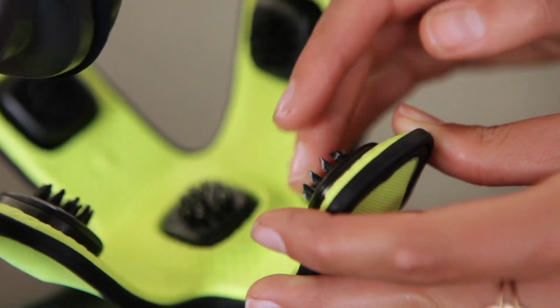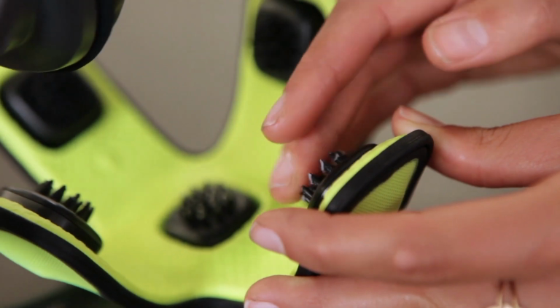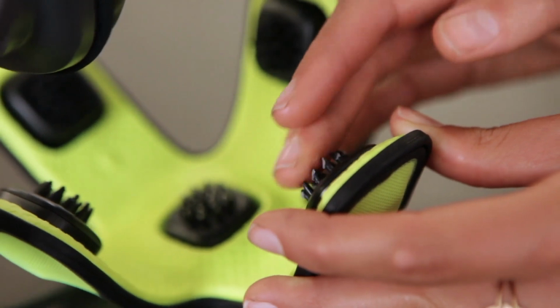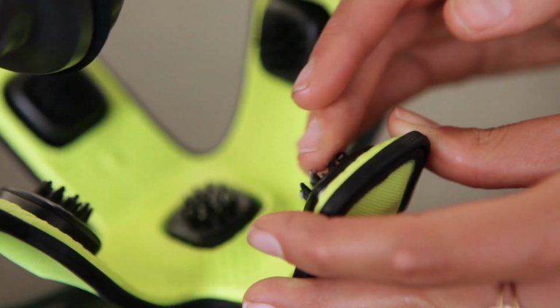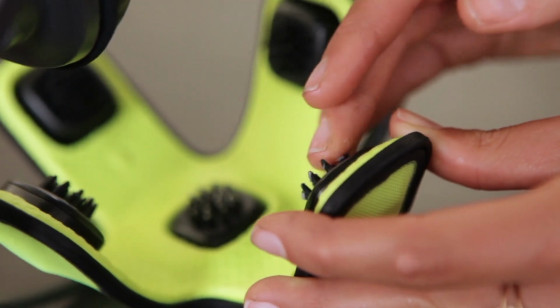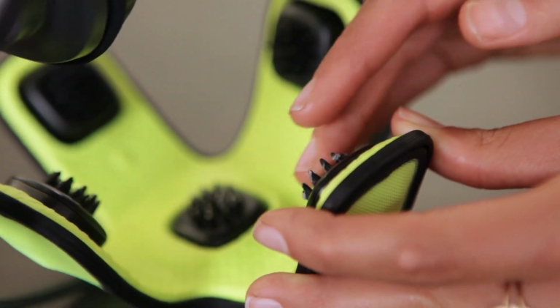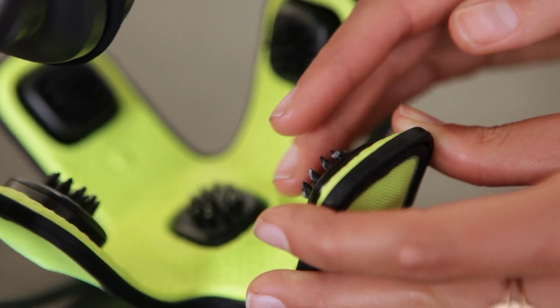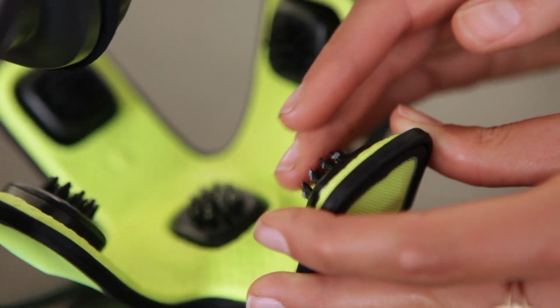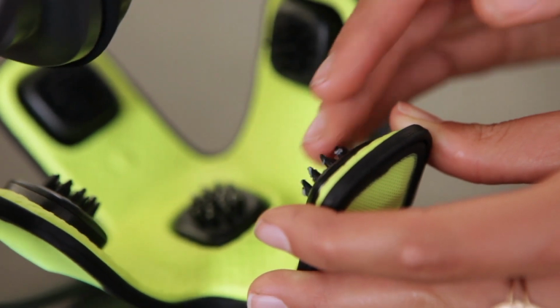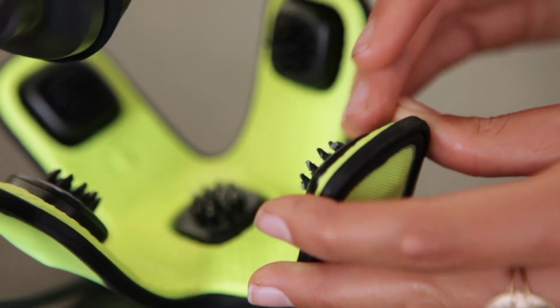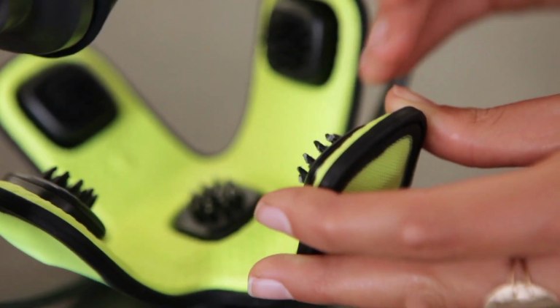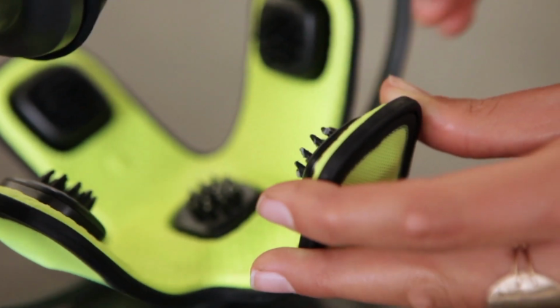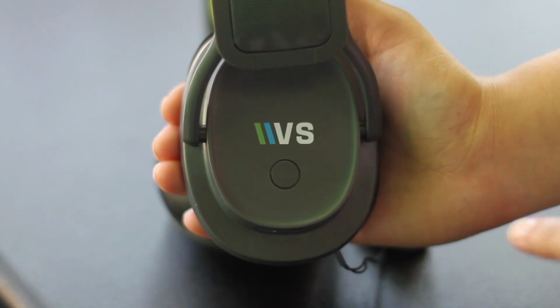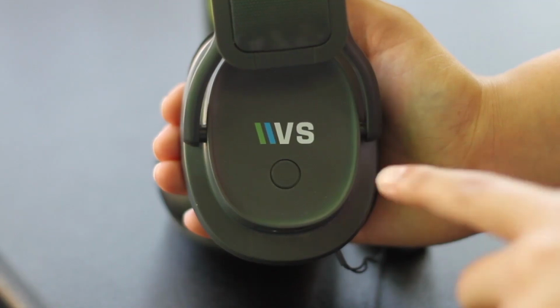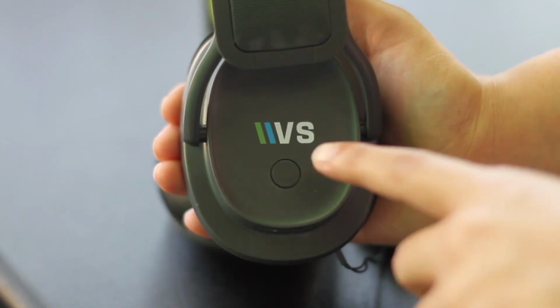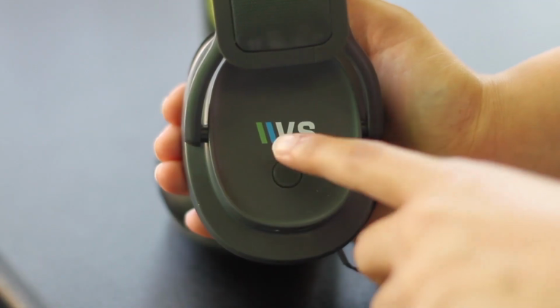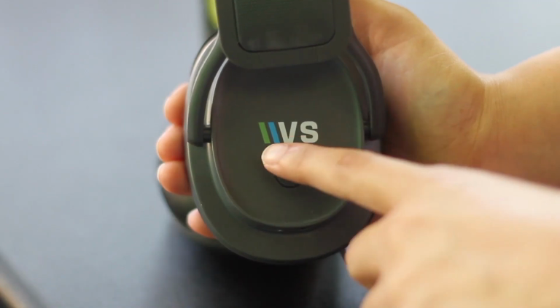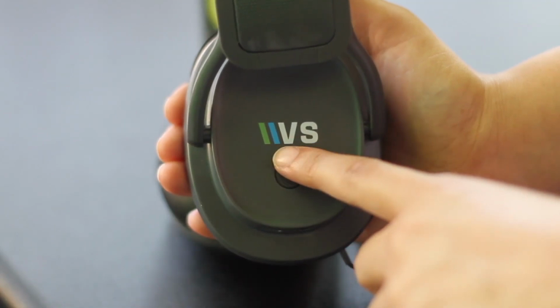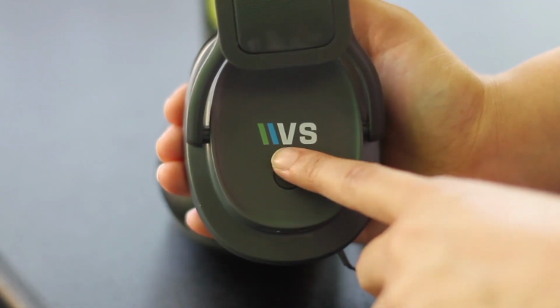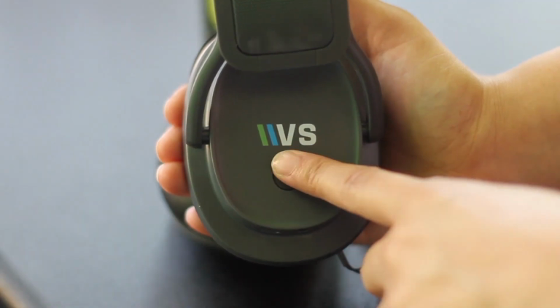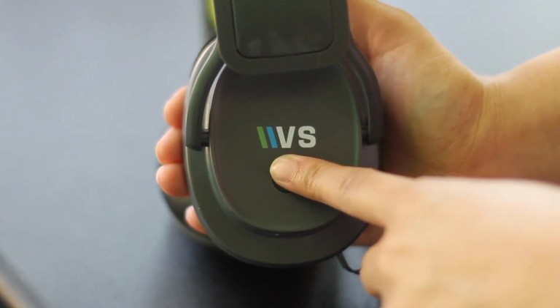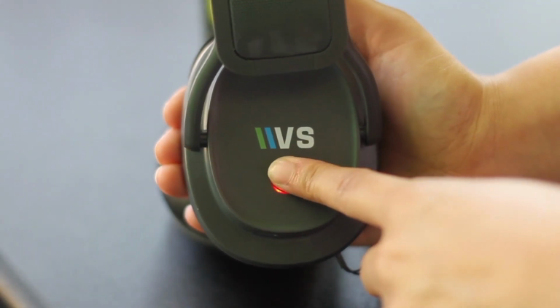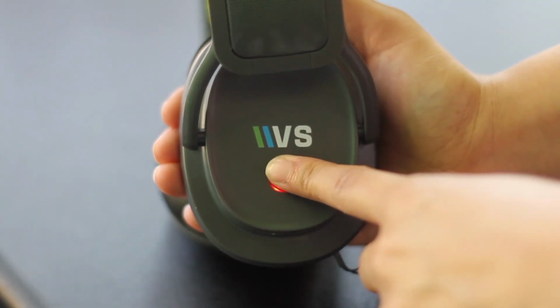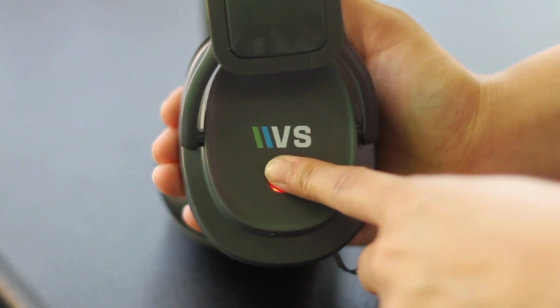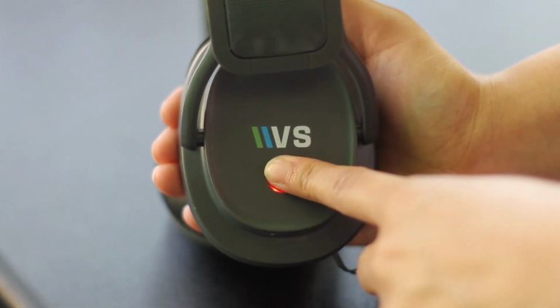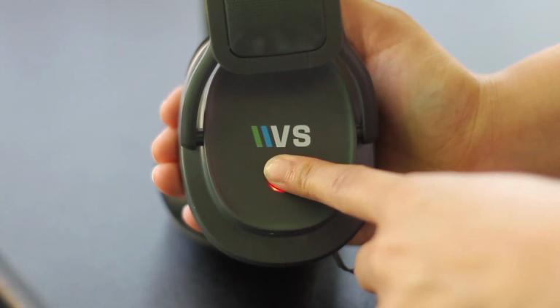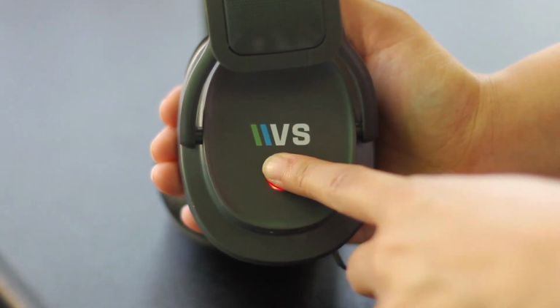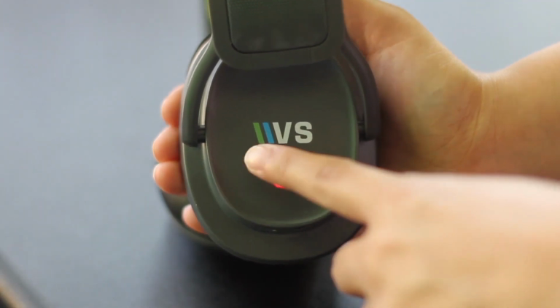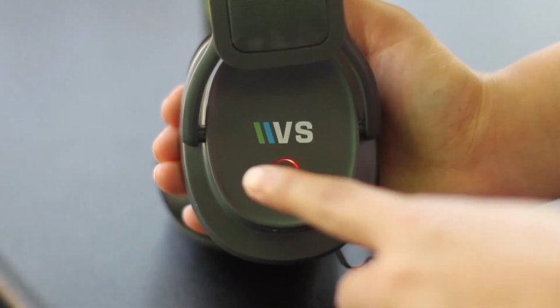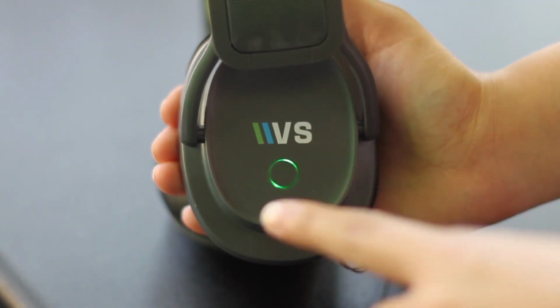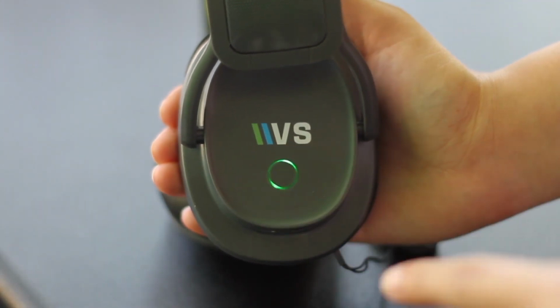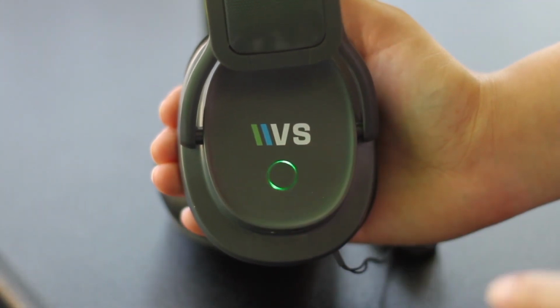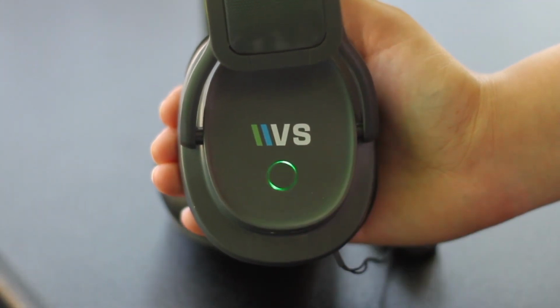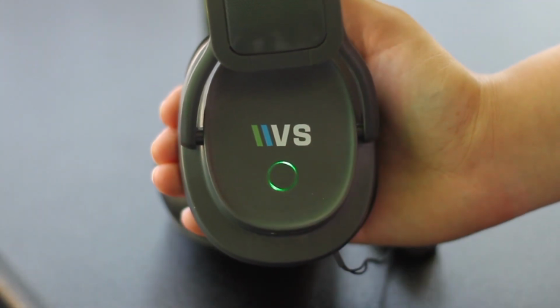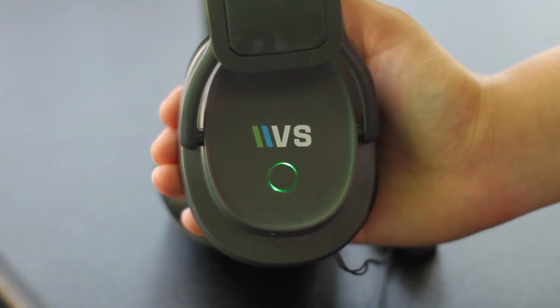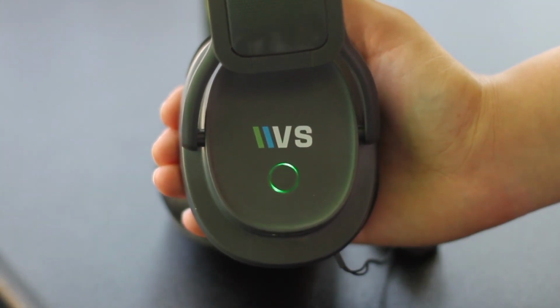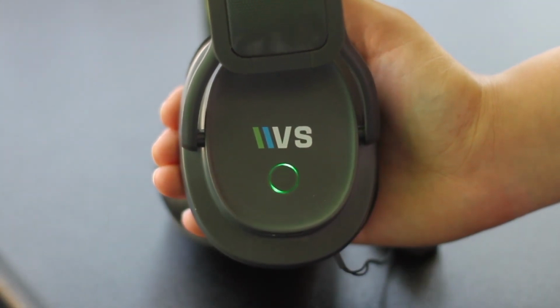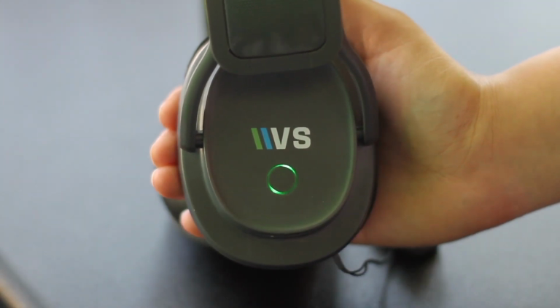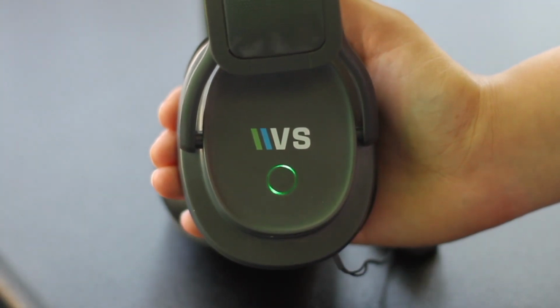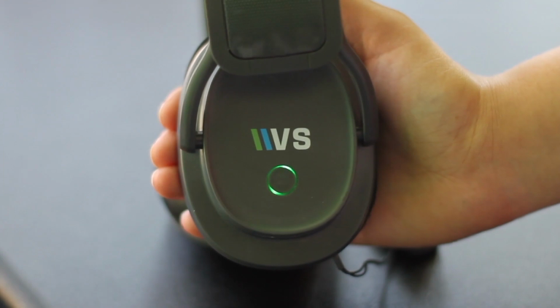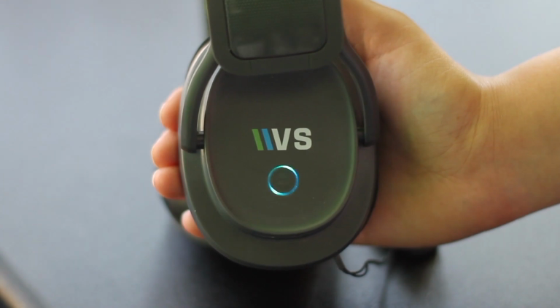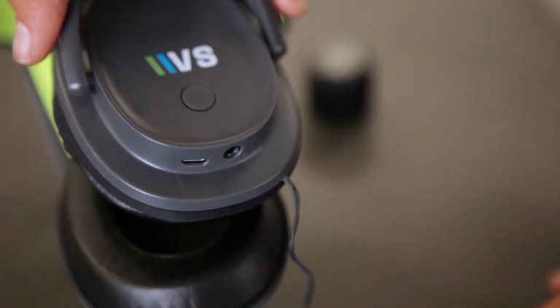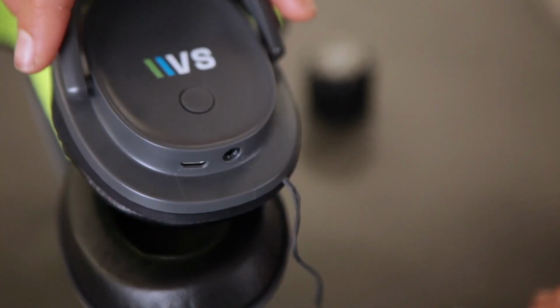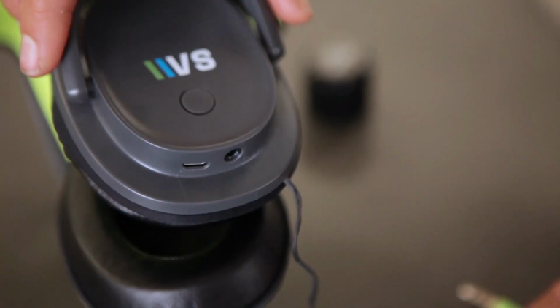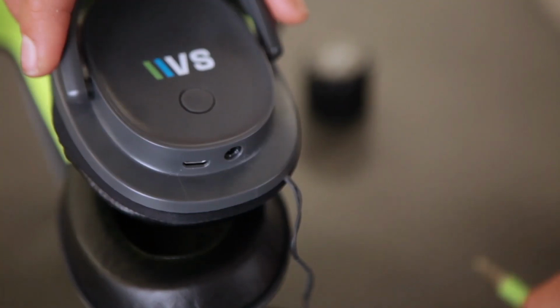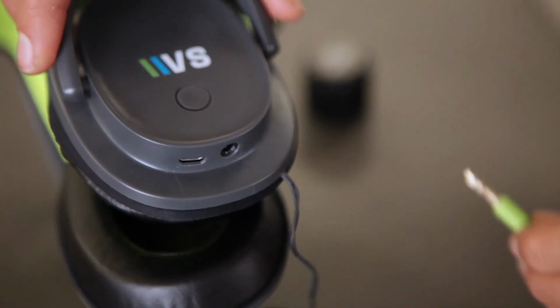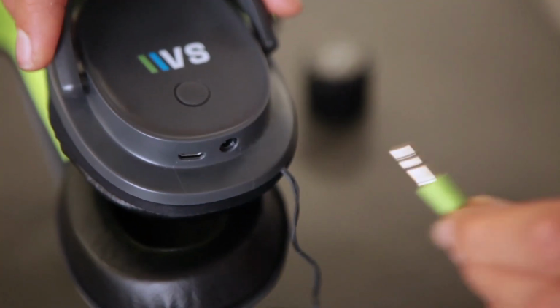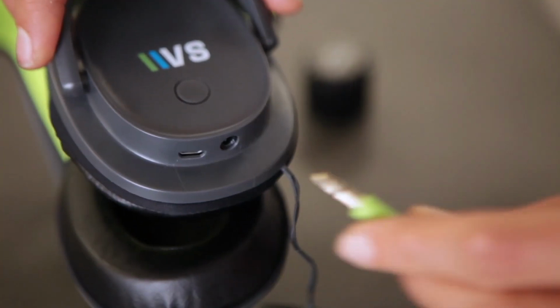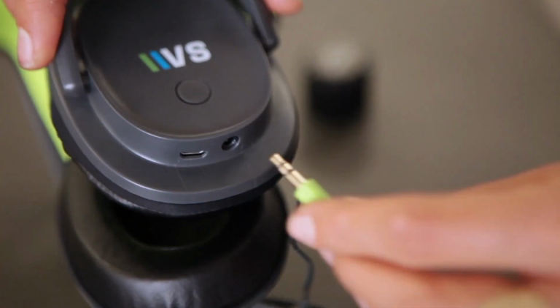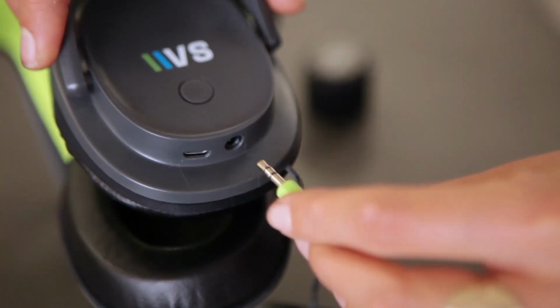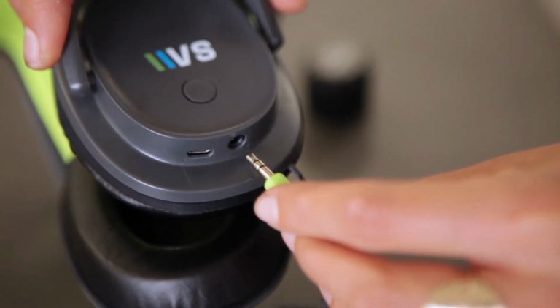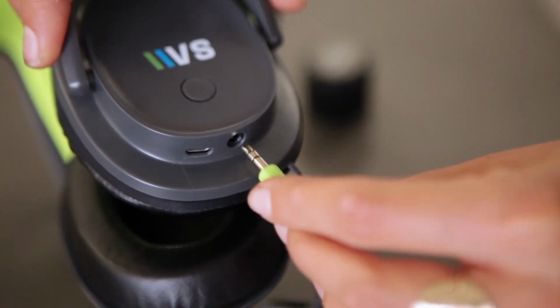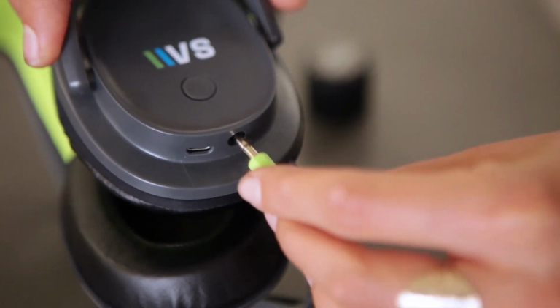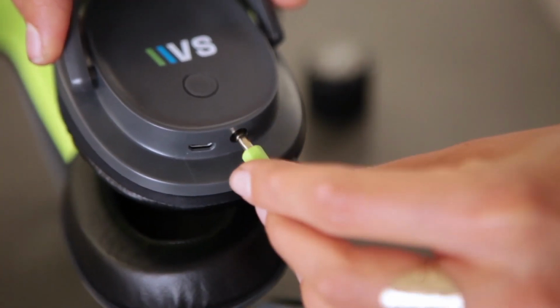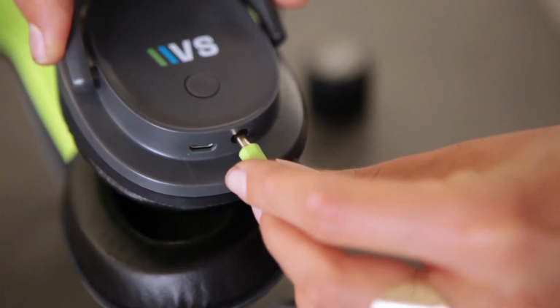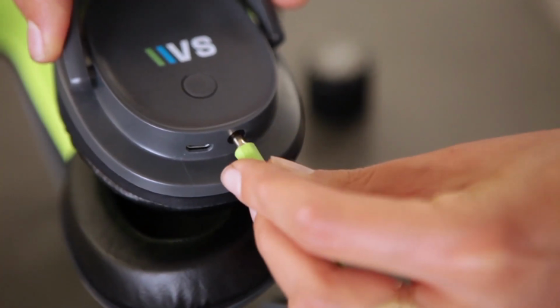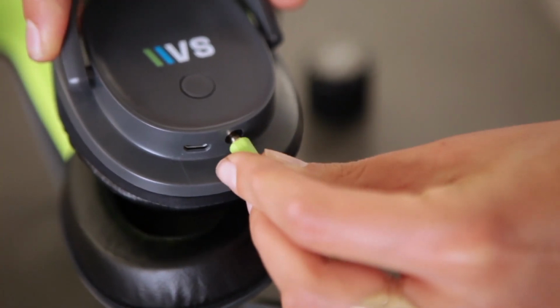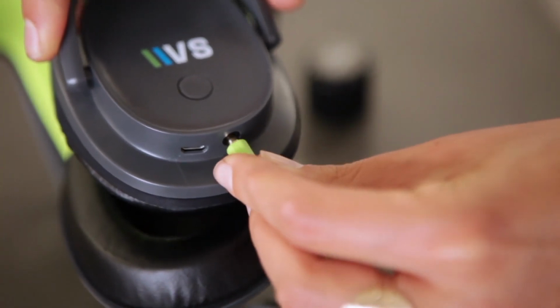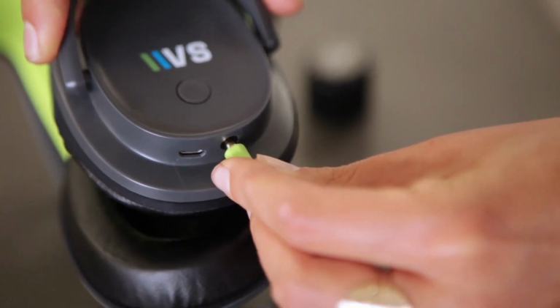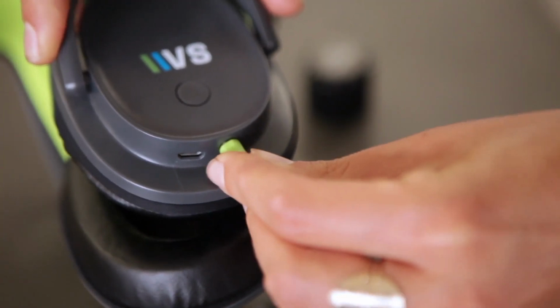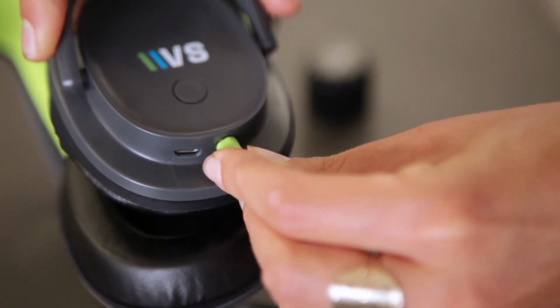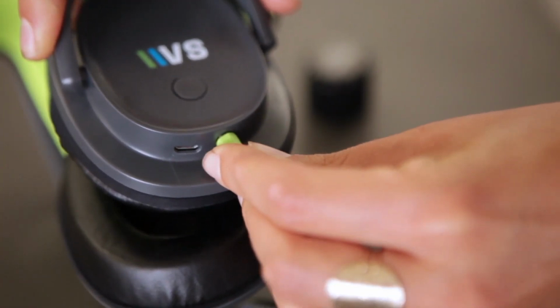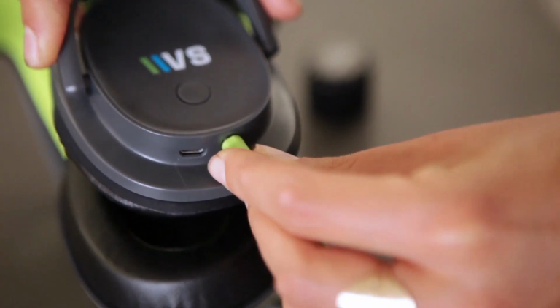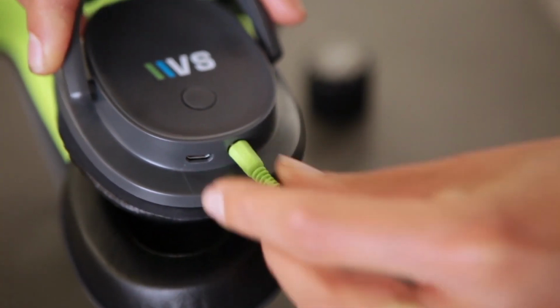Next, turn on your headset by pressing the power button located on the left speaker for three seconds, then connect the provided audio cable to the audio jack.